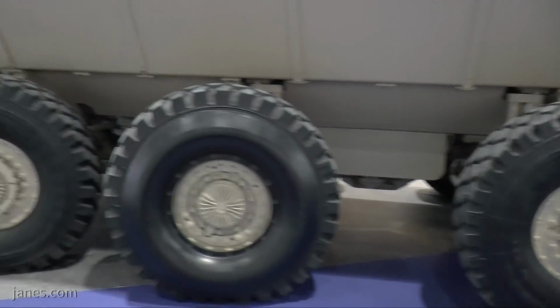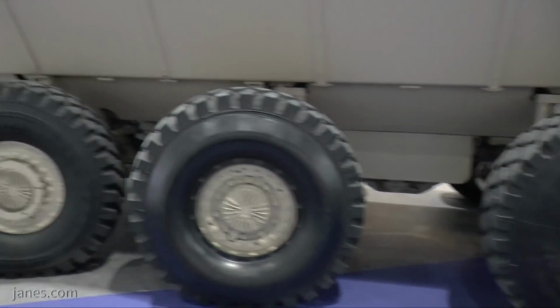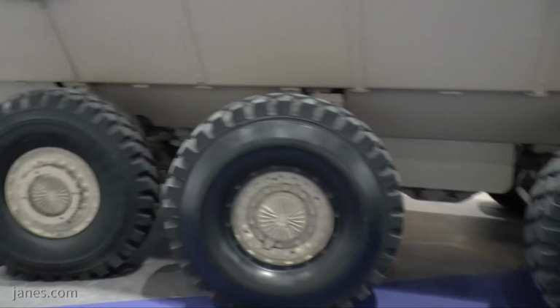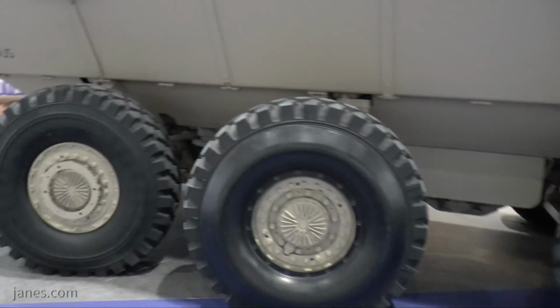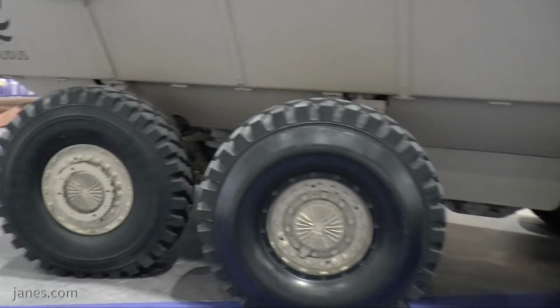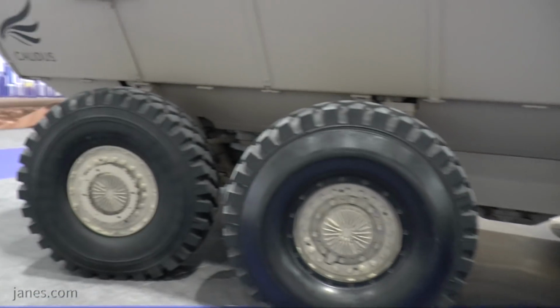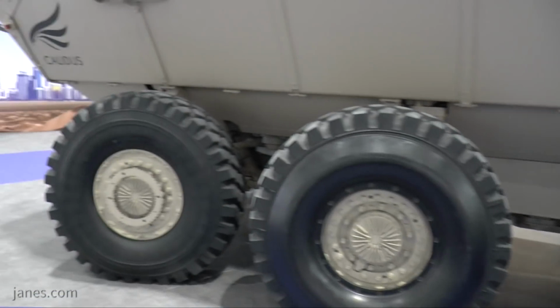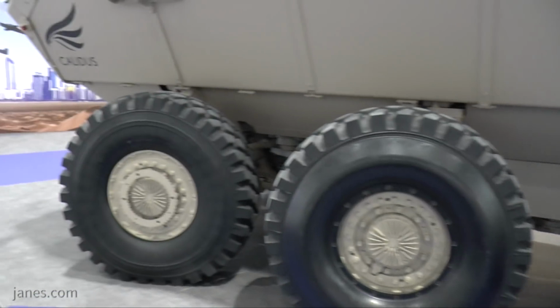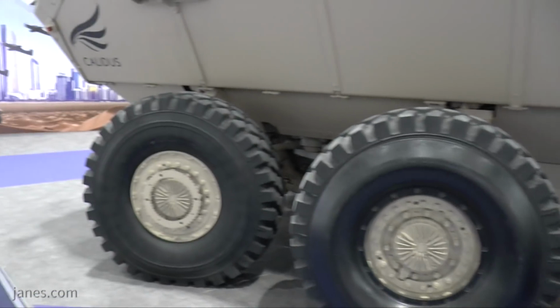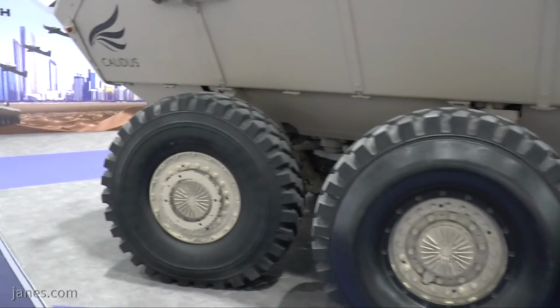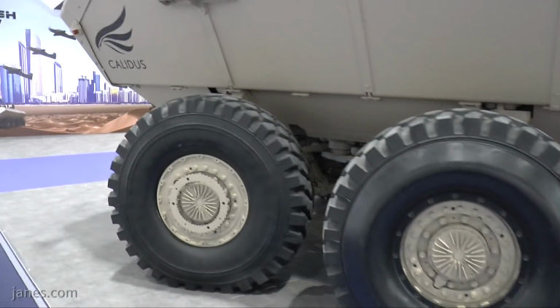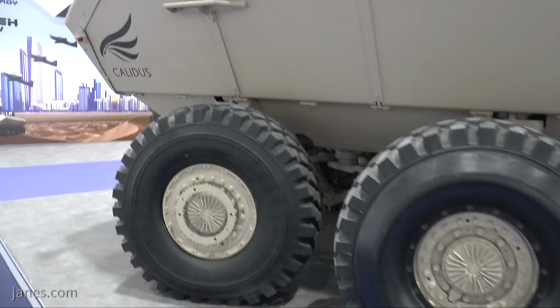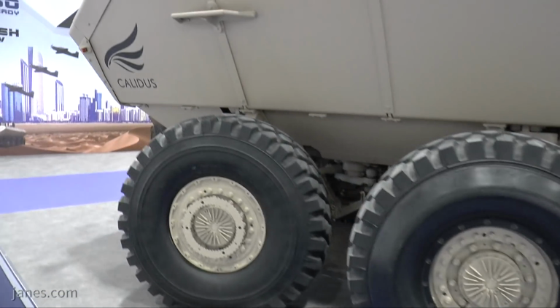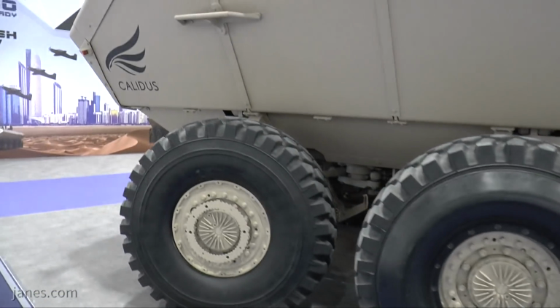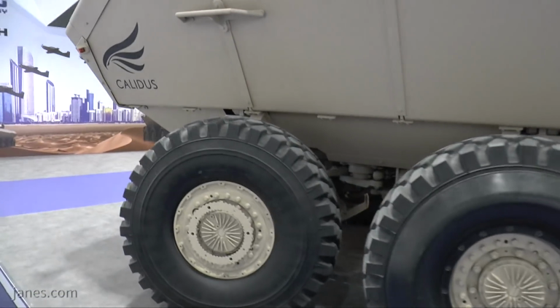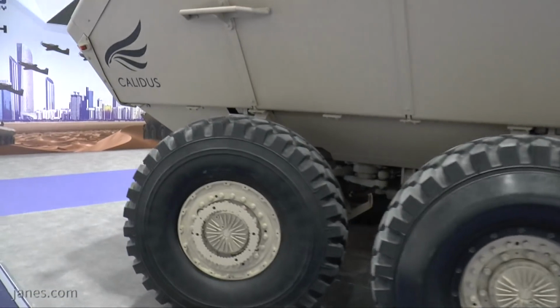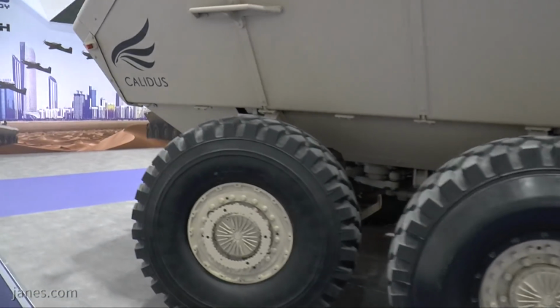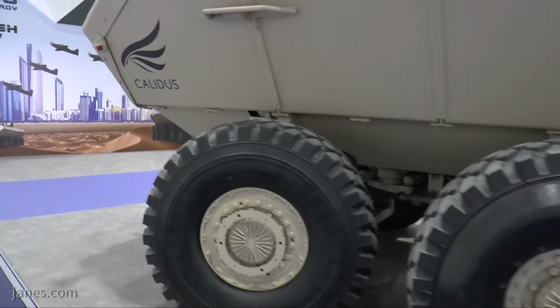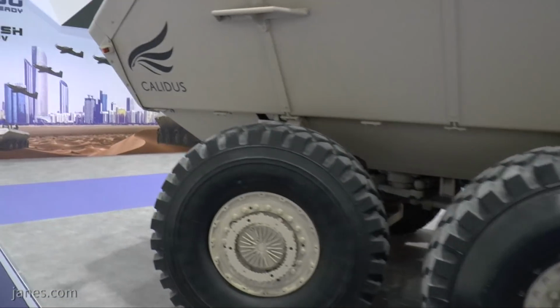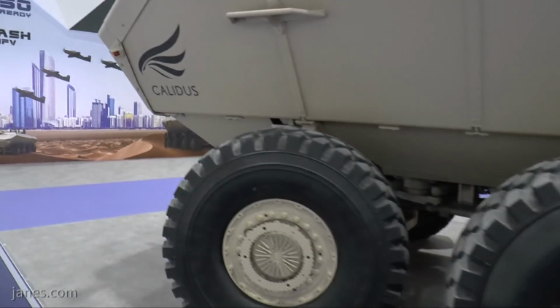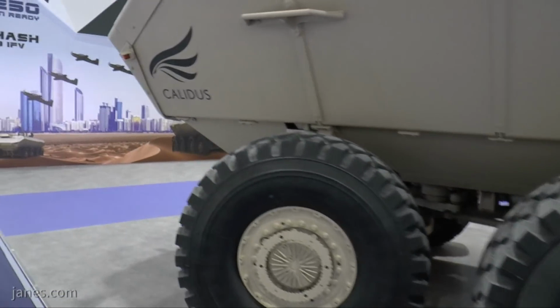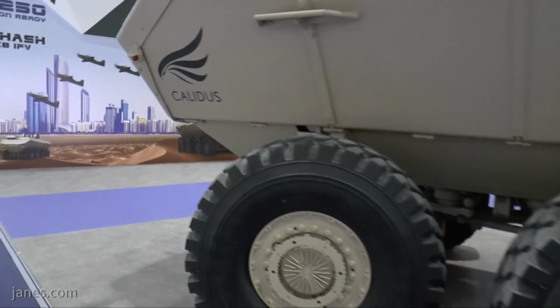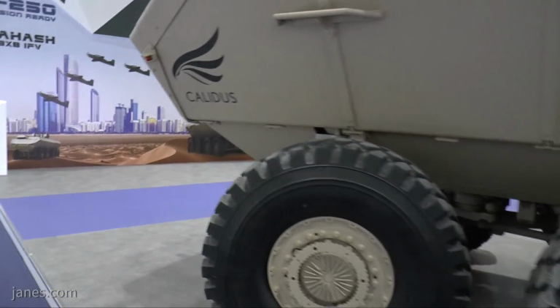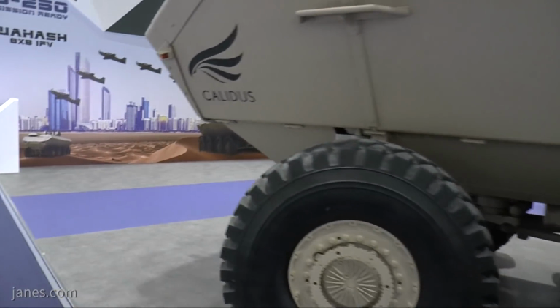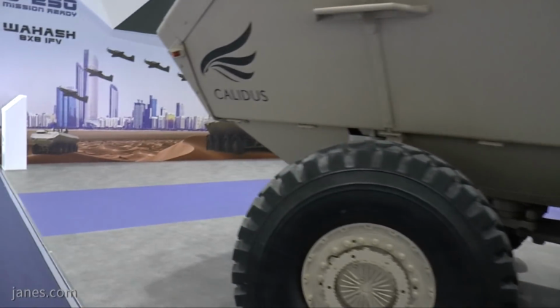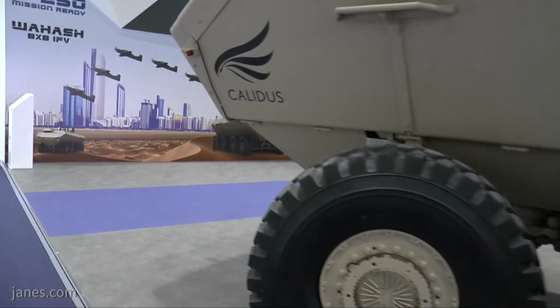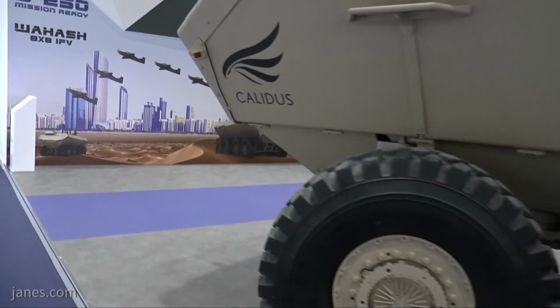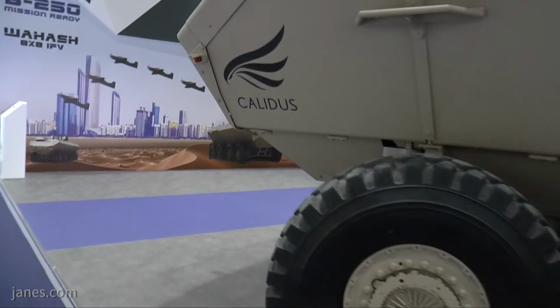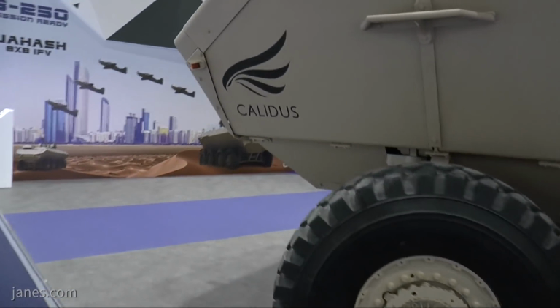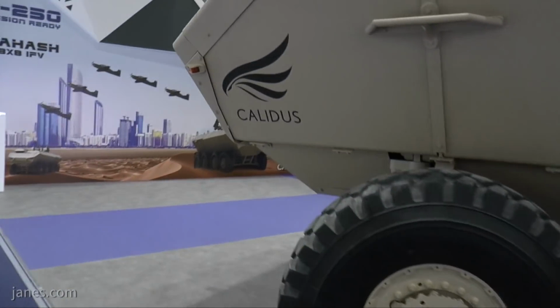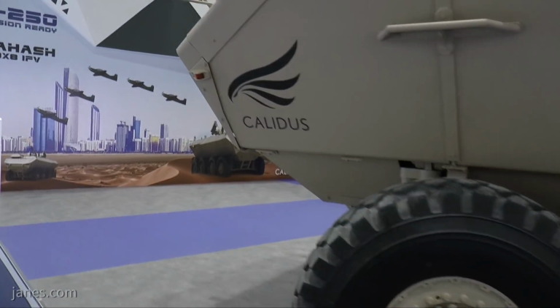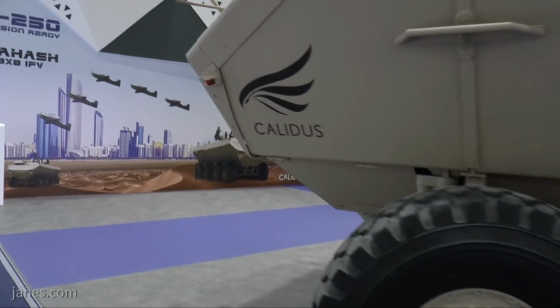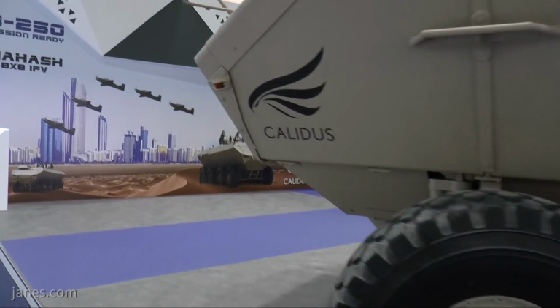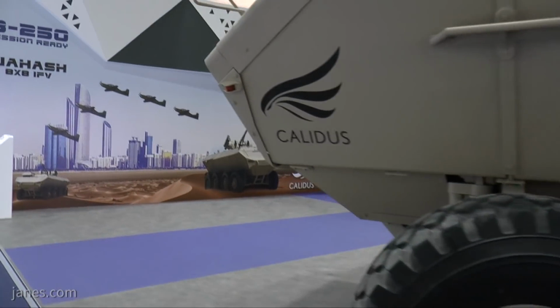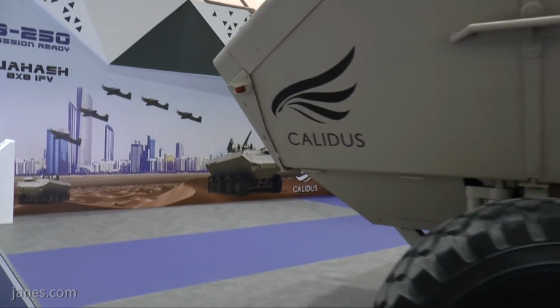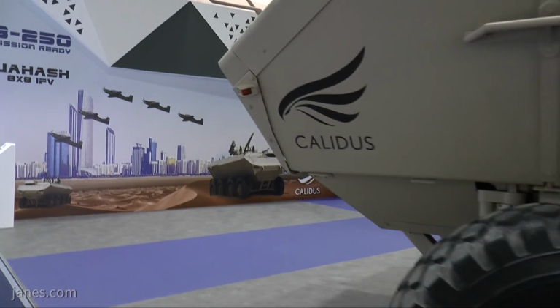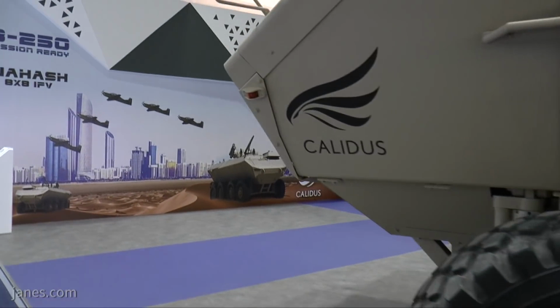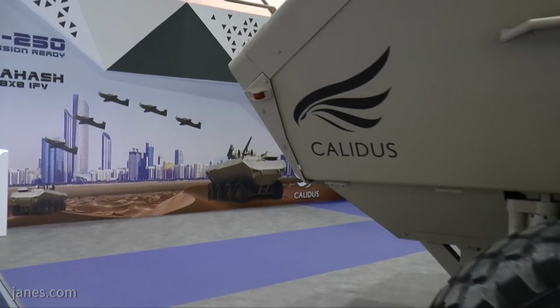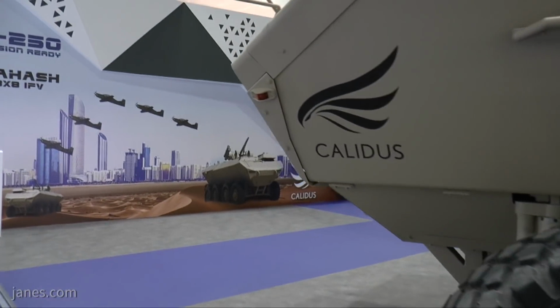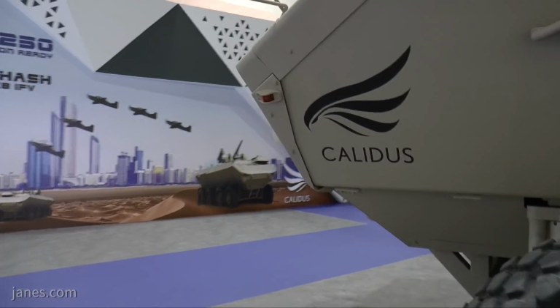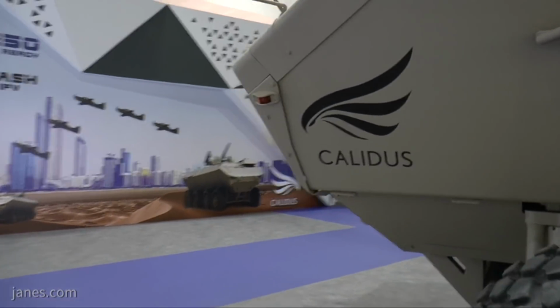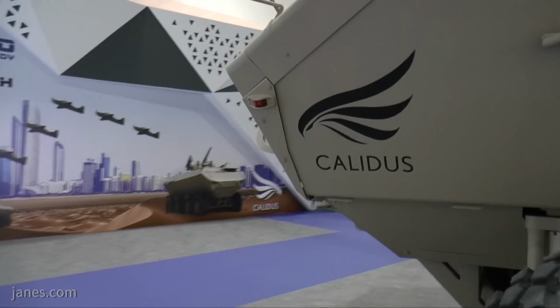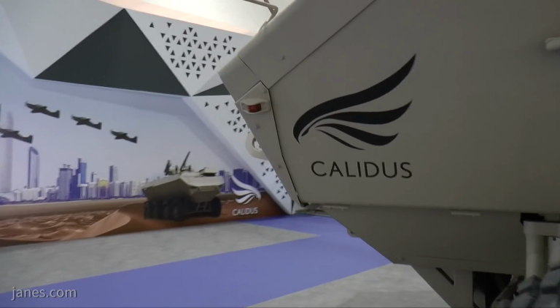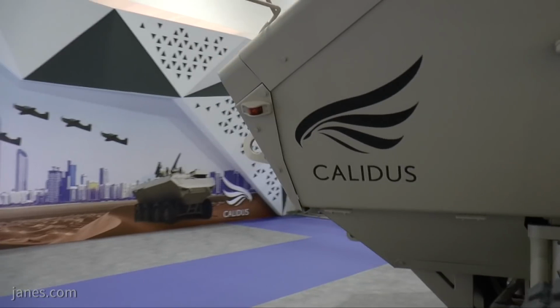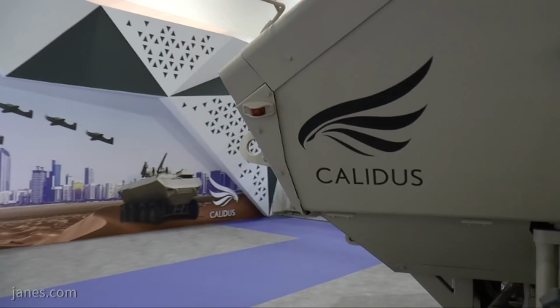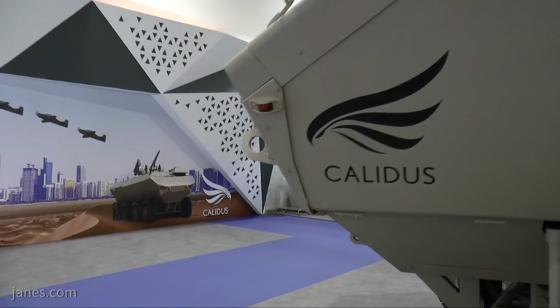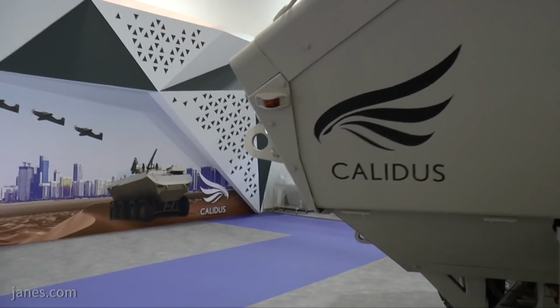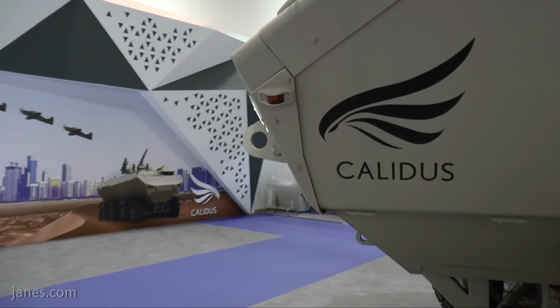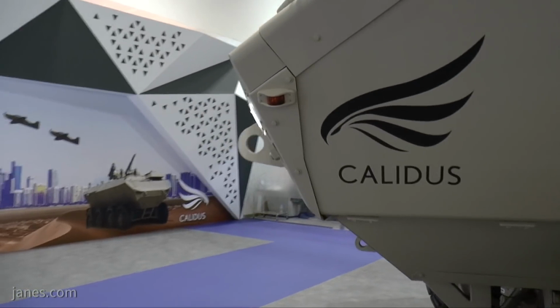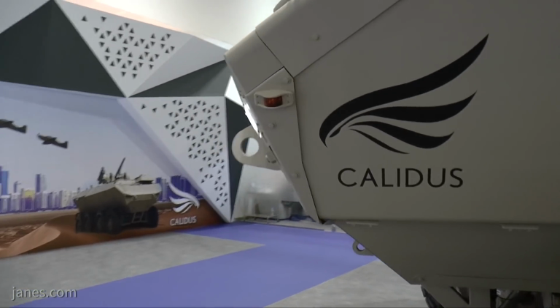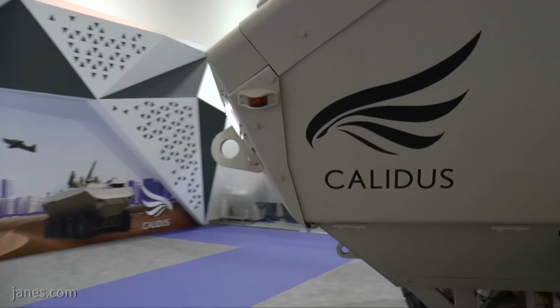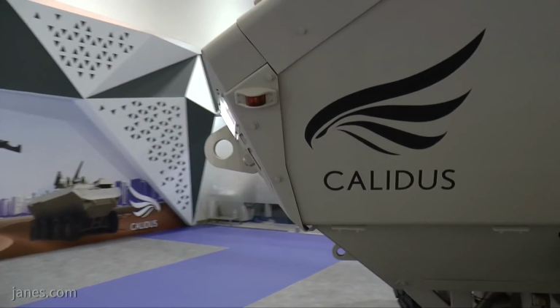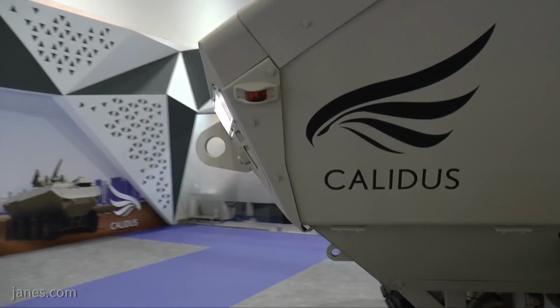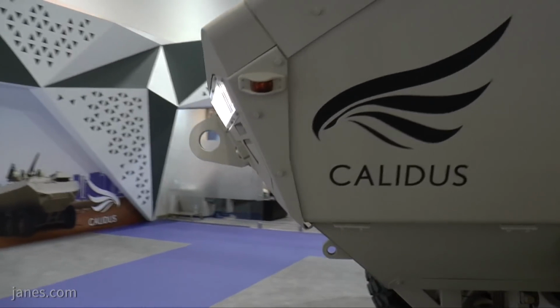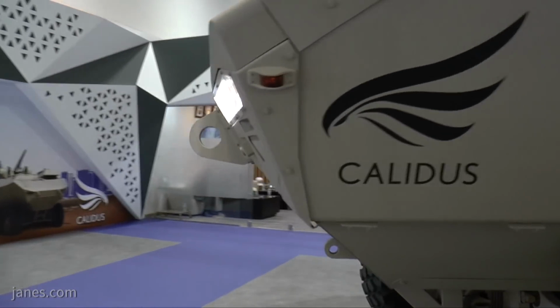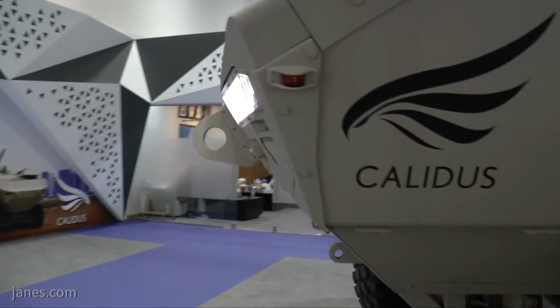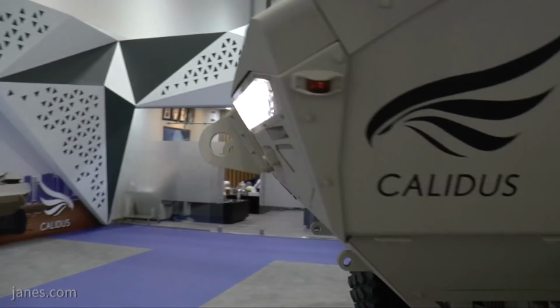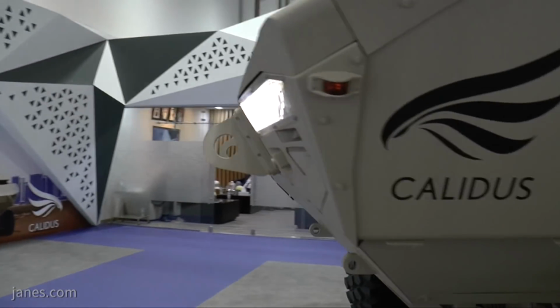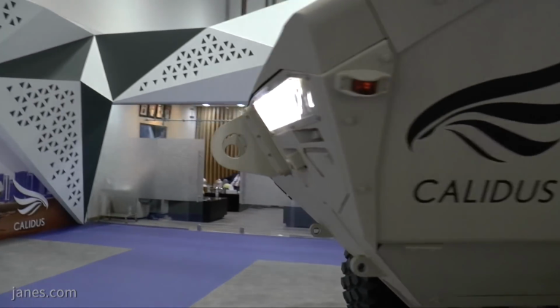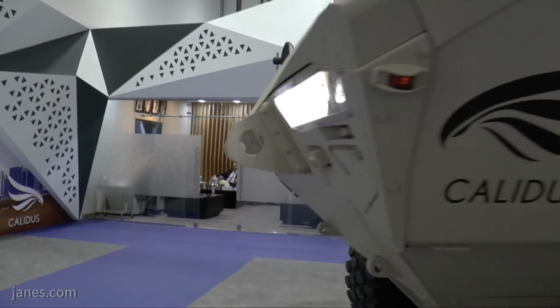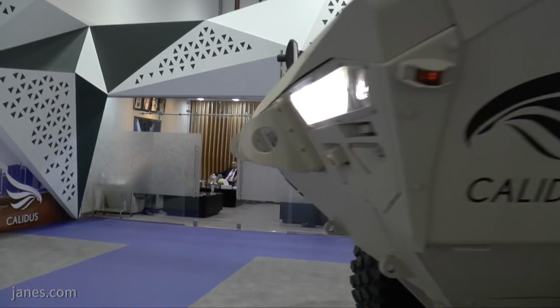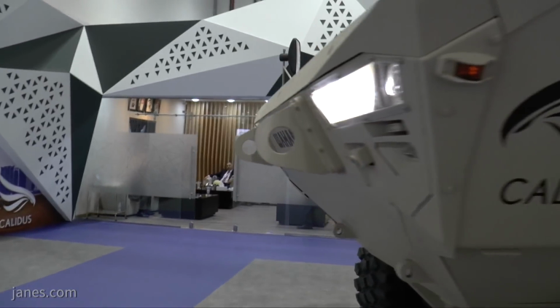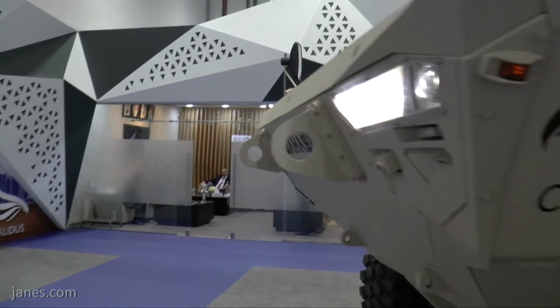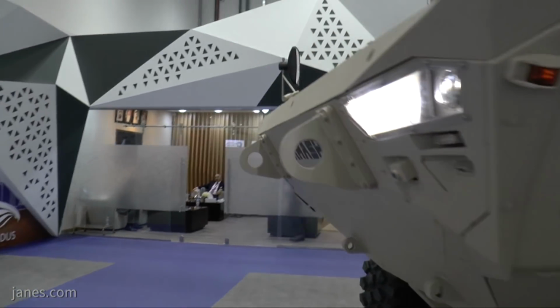Unusually for a vehicle of this weight class, this particular vehicle is fully amphibious and is propelled in the water by two propellers.